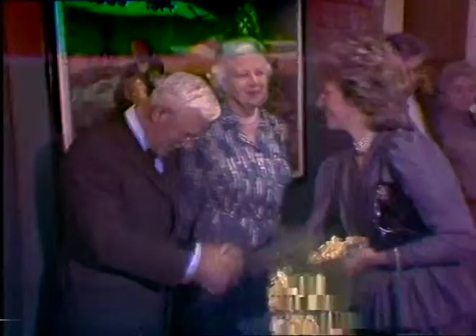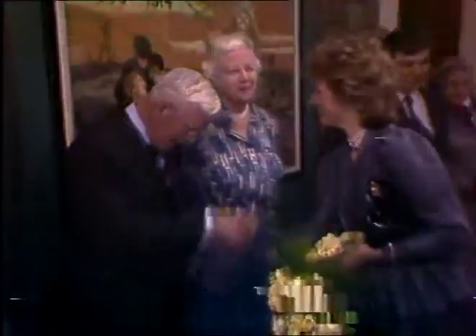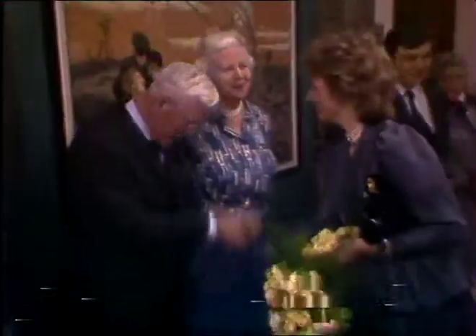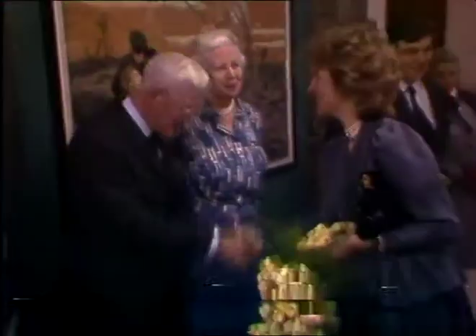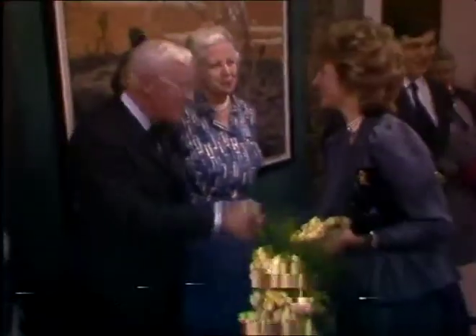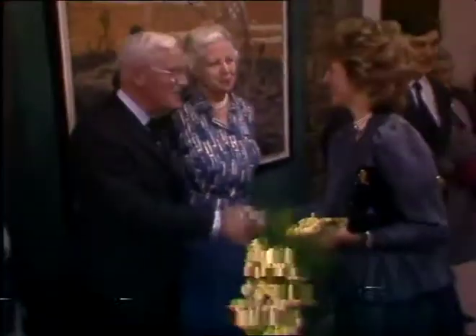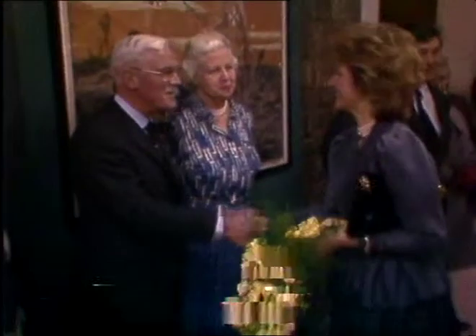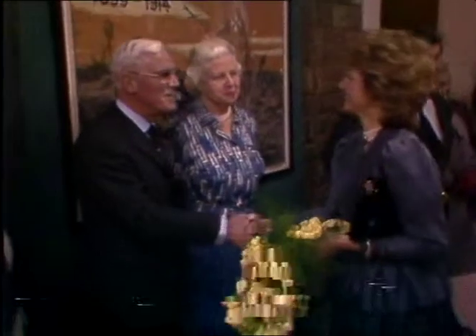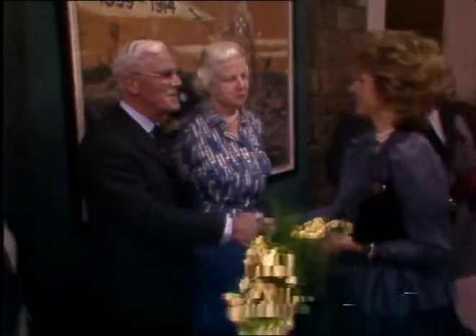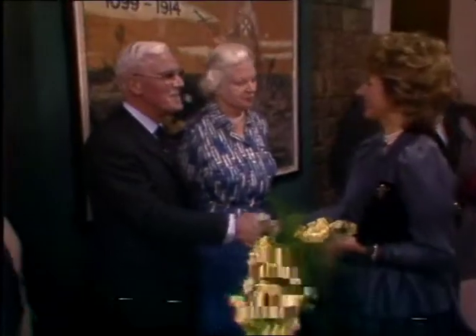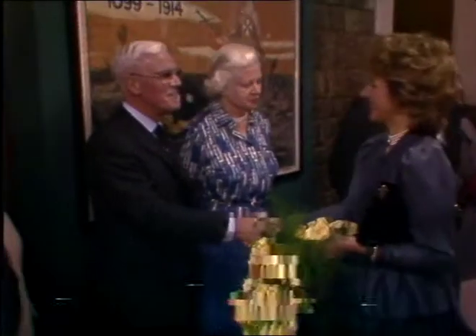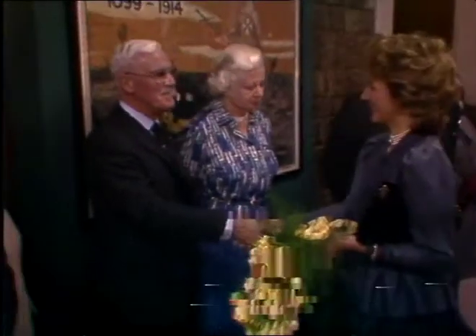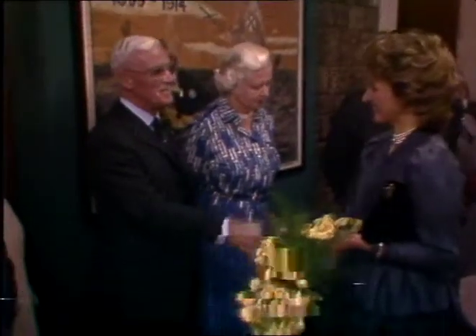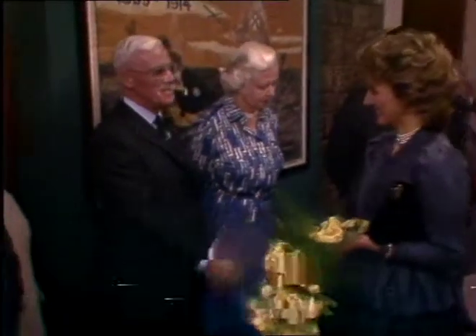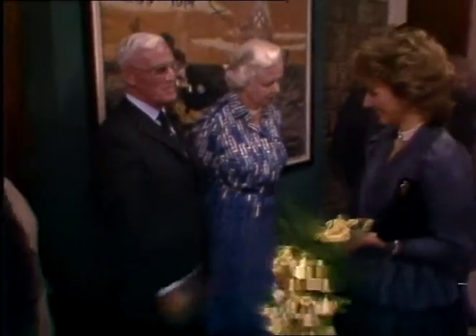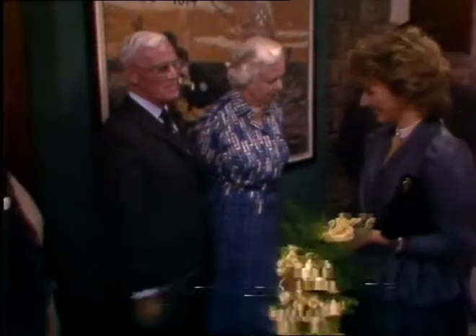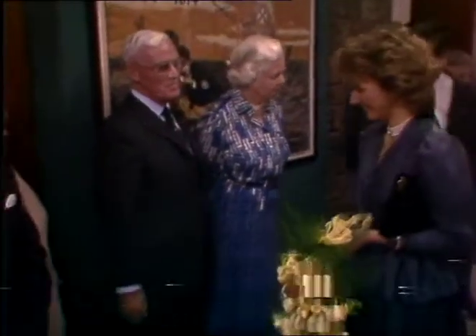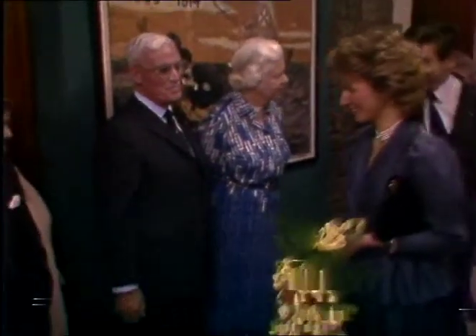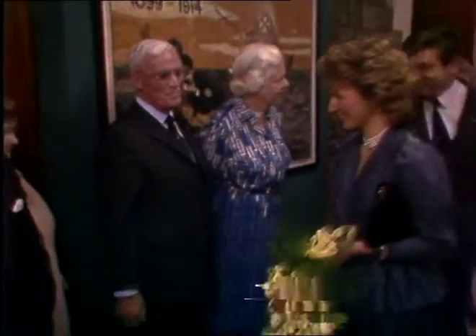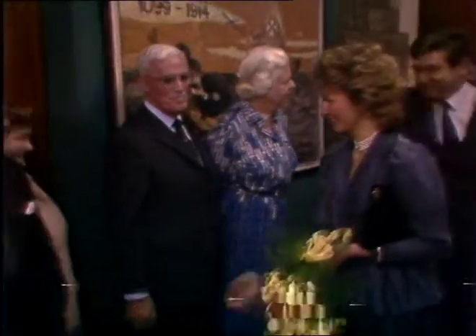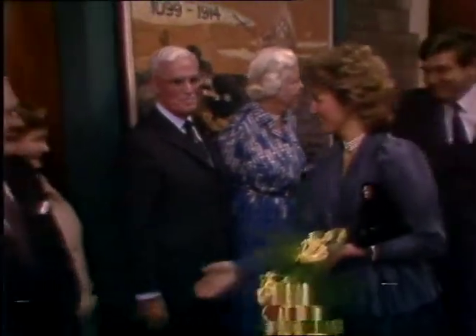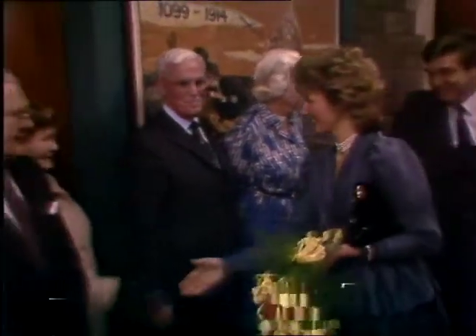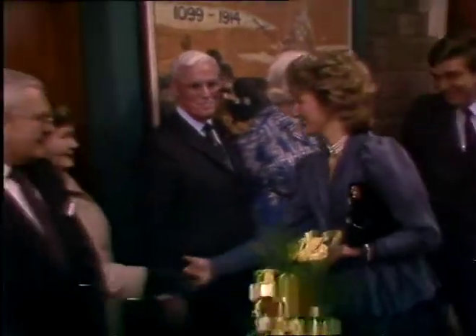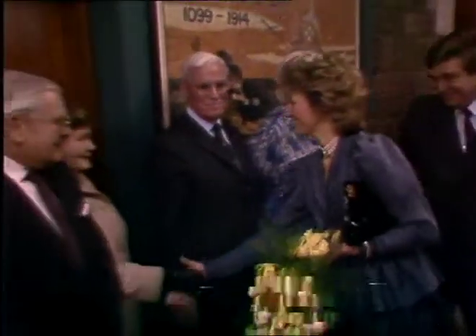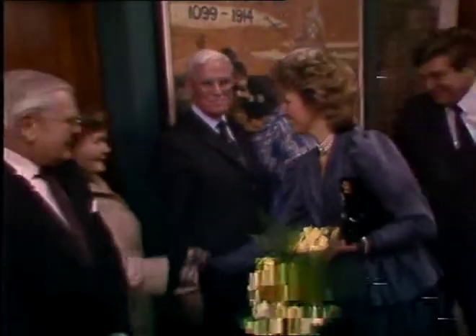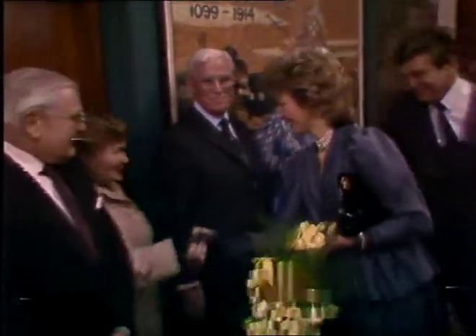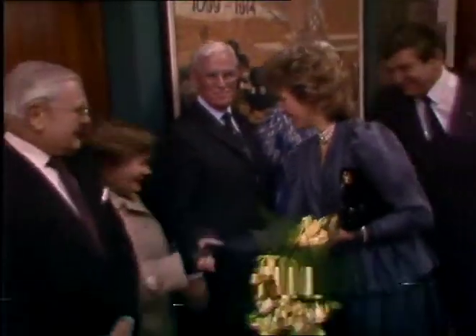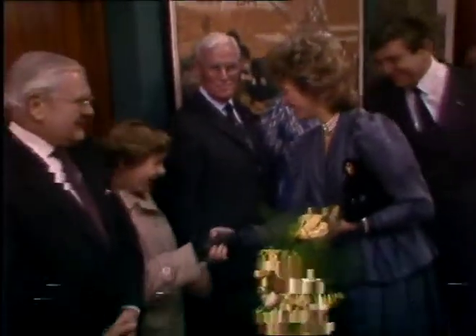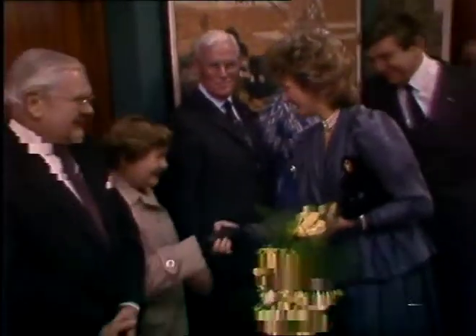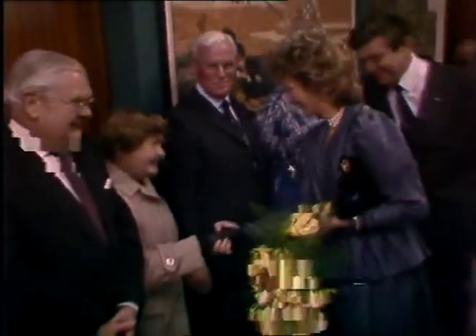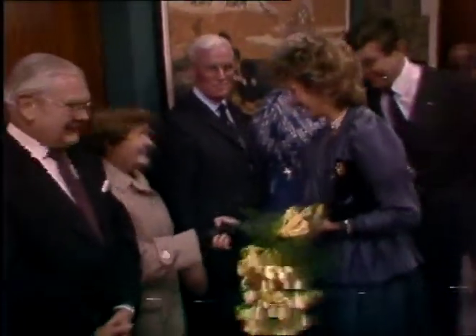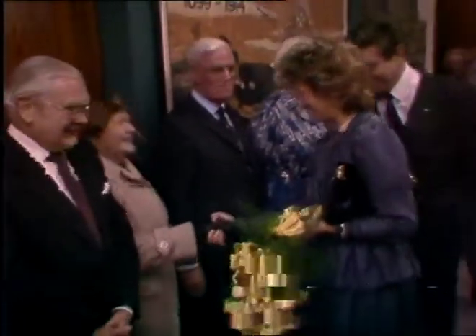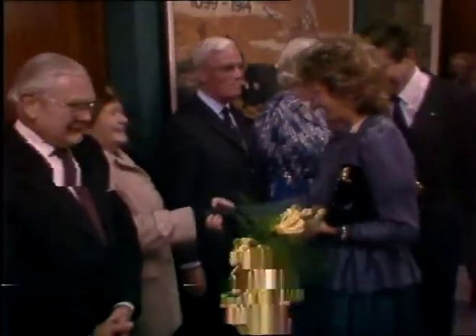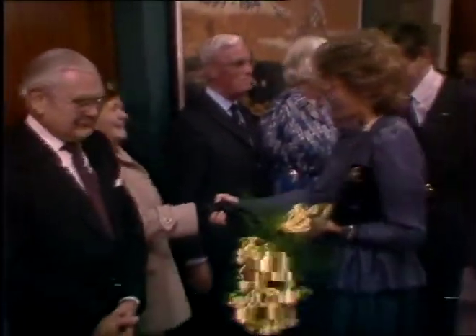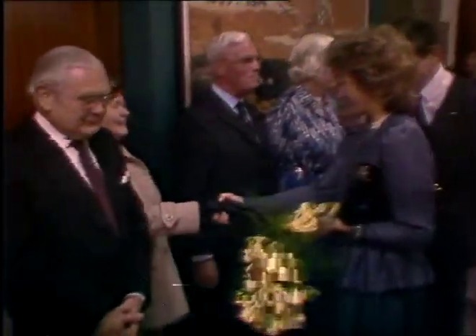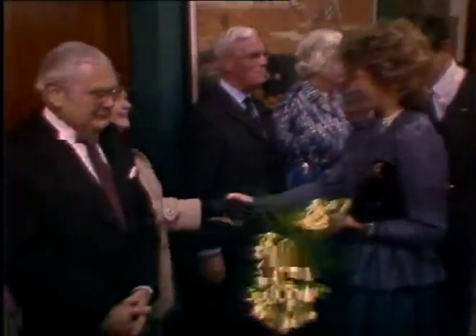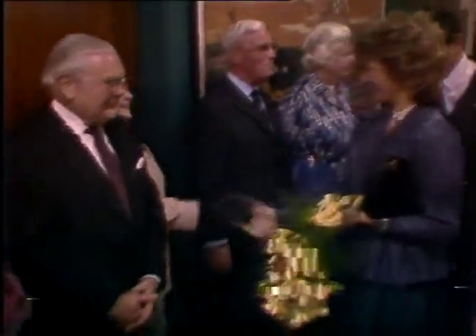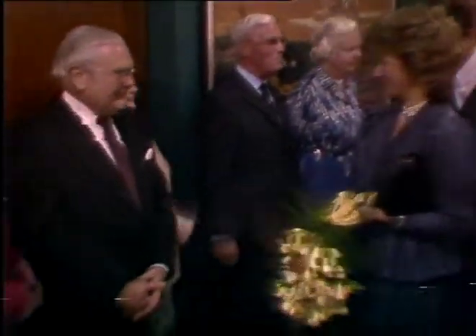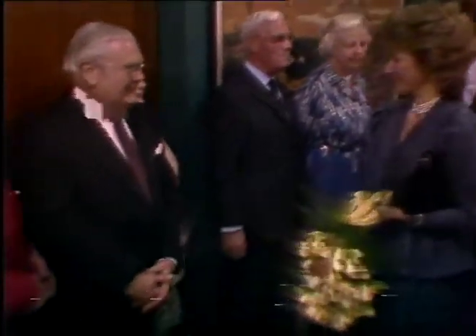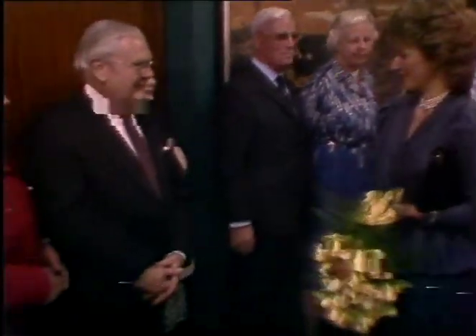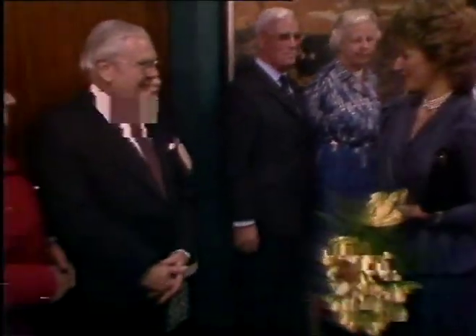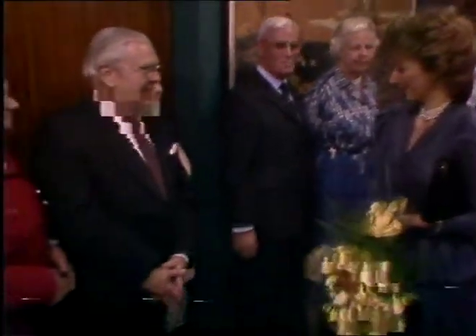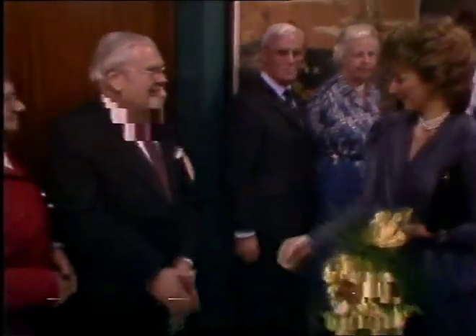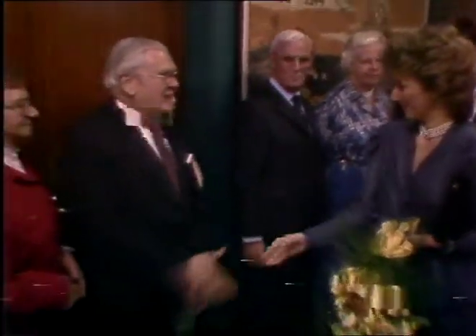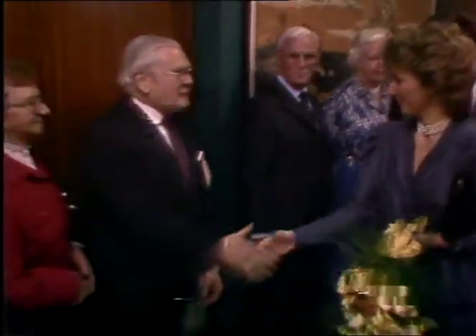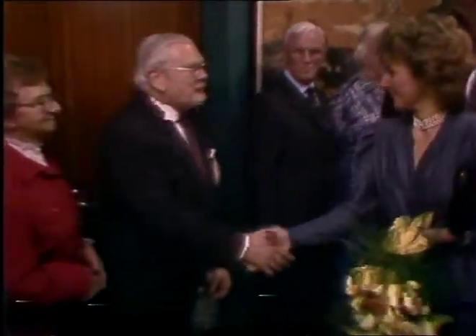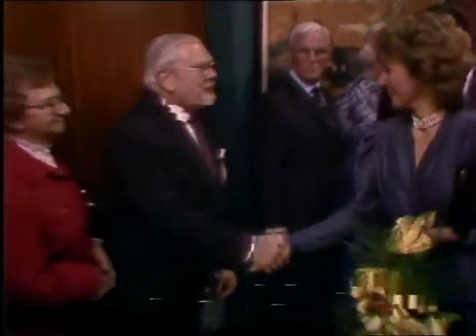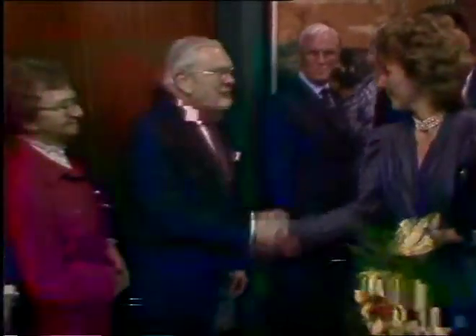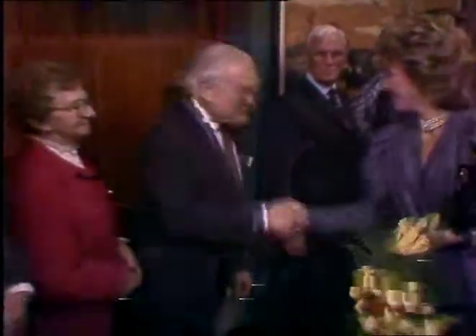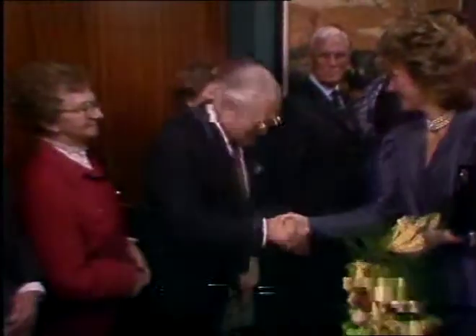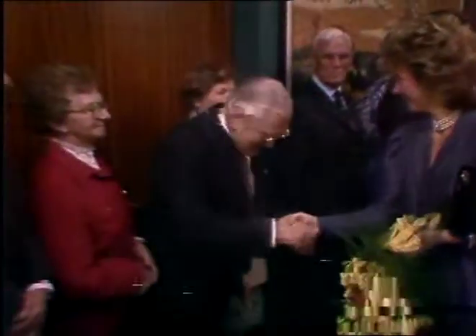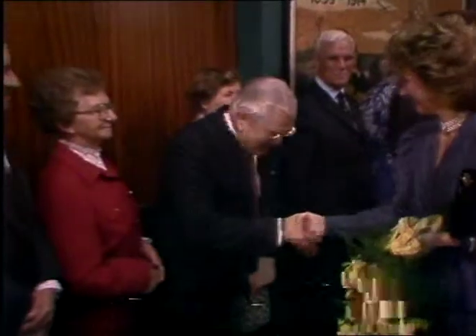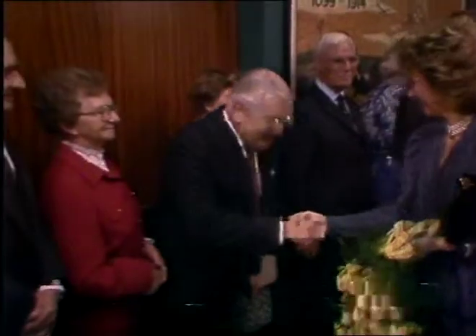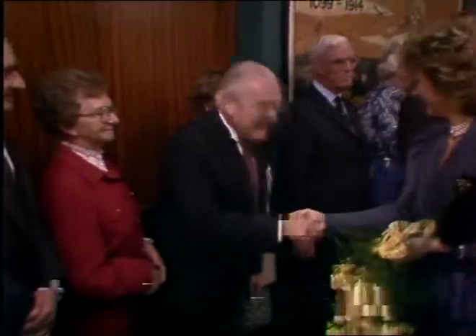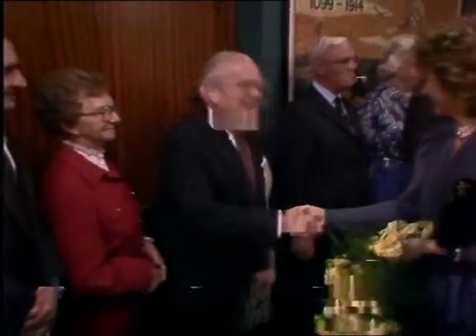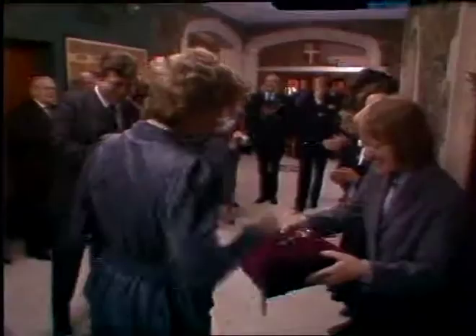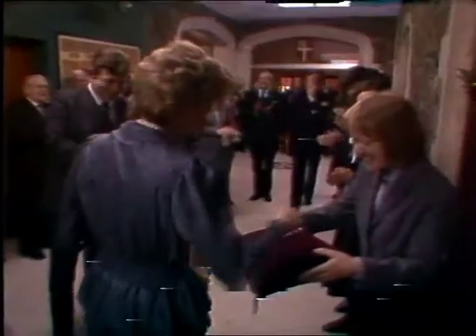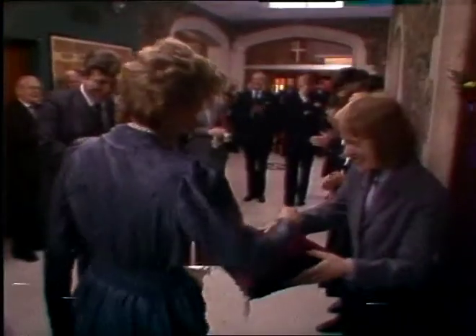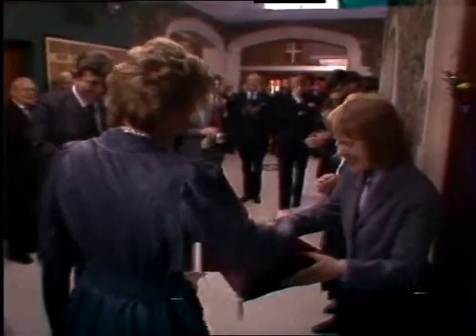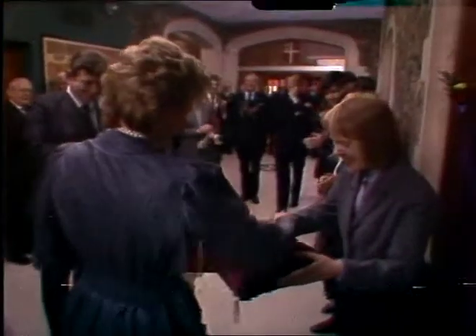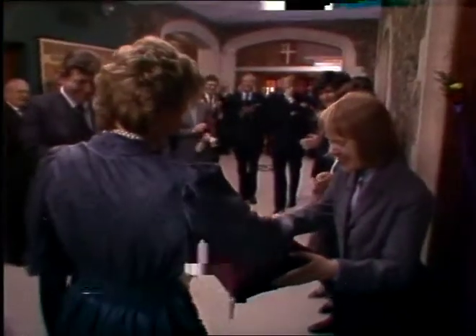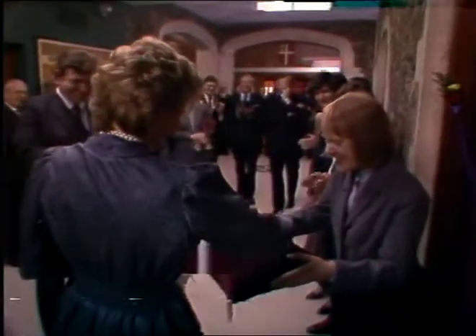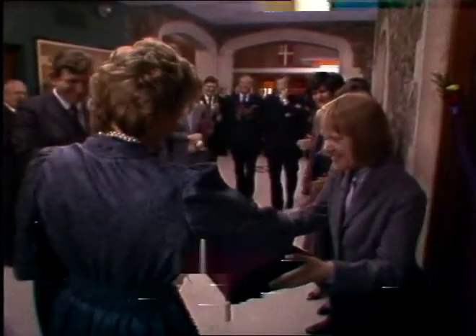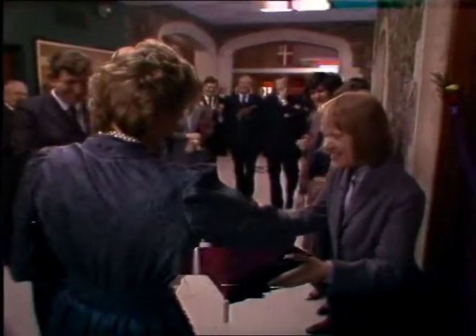Opening the museum was a duty for the Duchess of Gloucester as well as a pleasure. She's its Commander-in-Chief in Wales. And now the card.